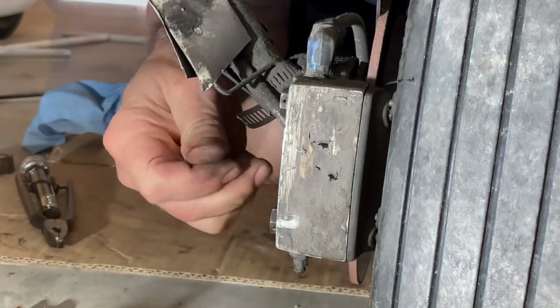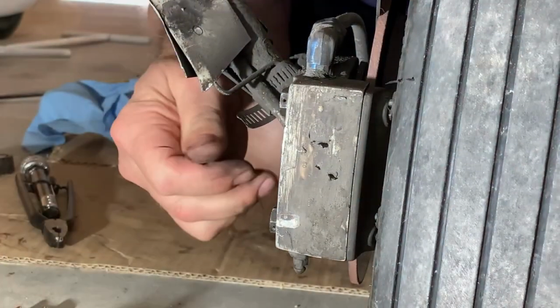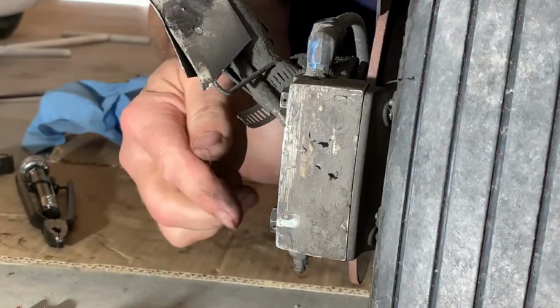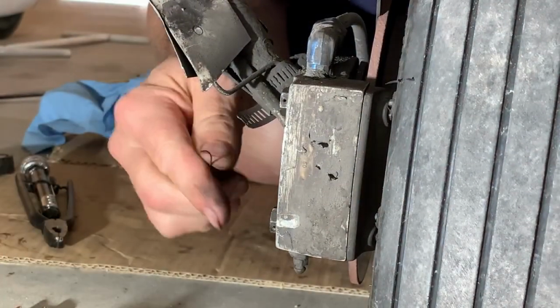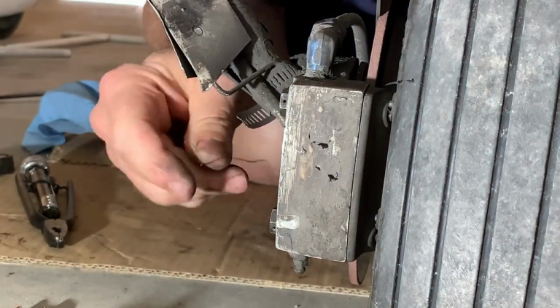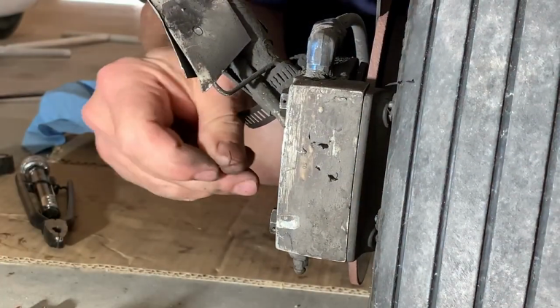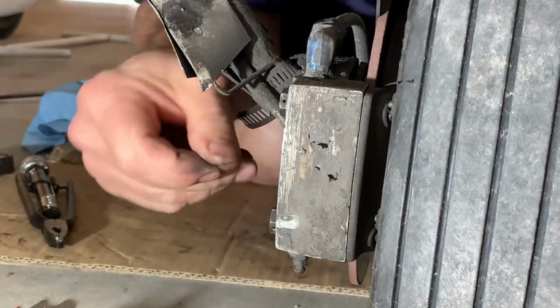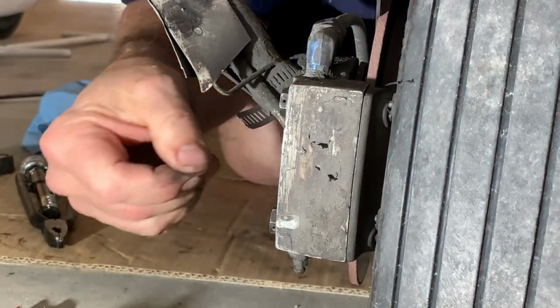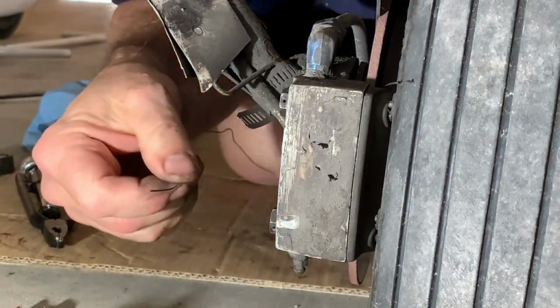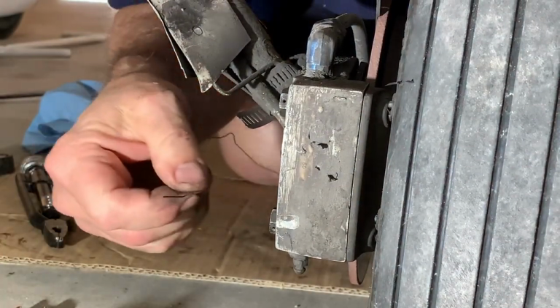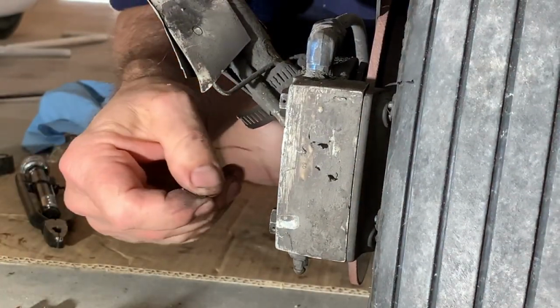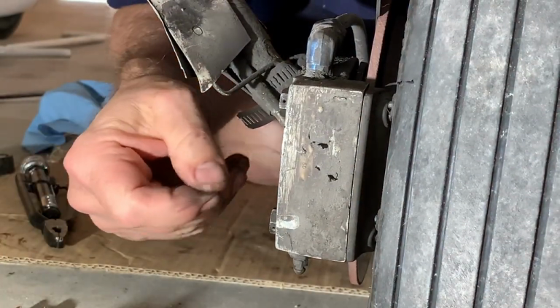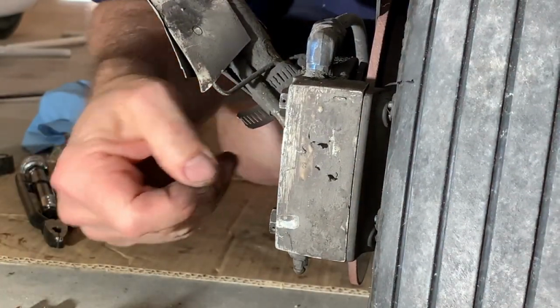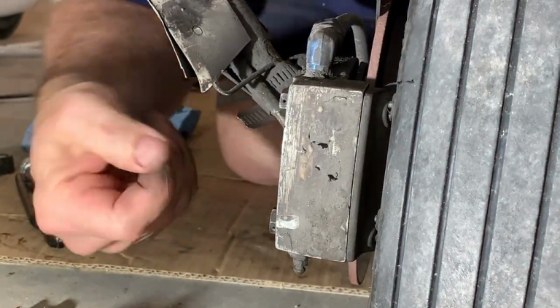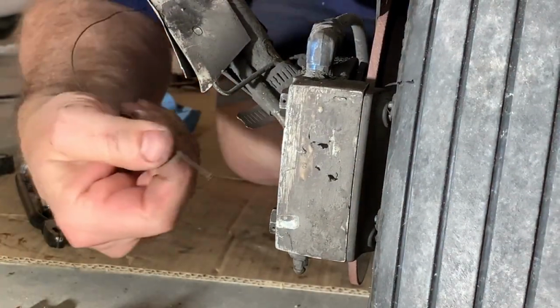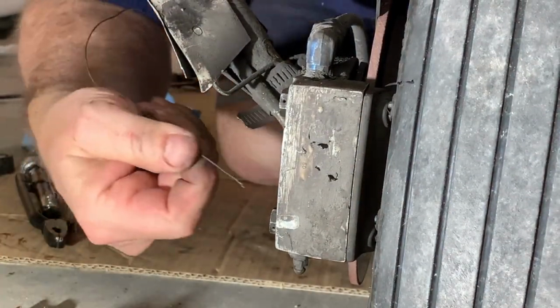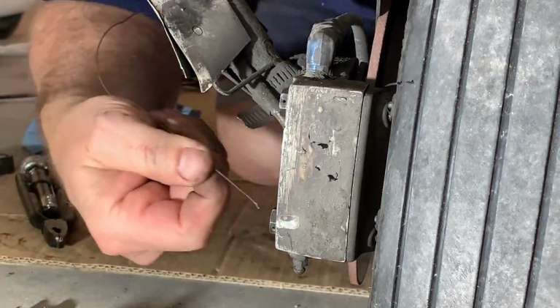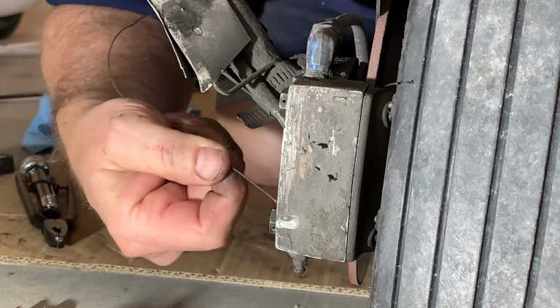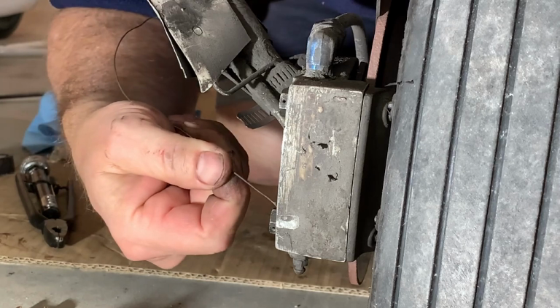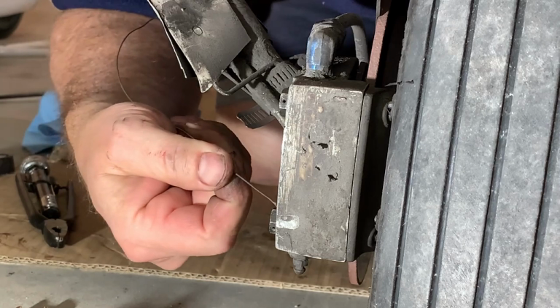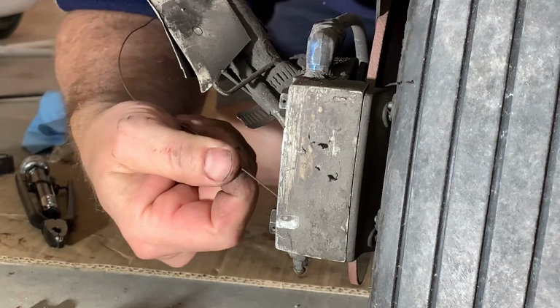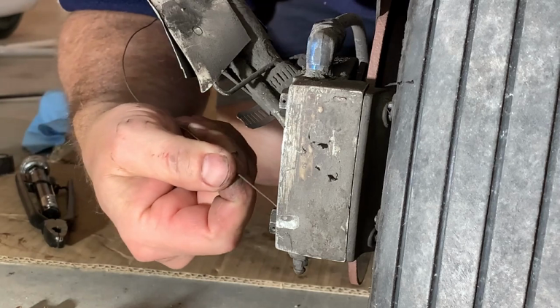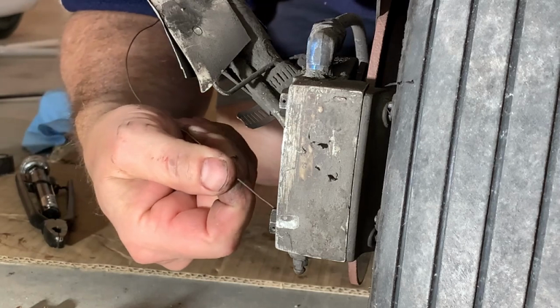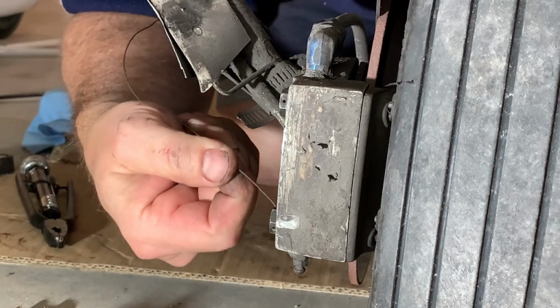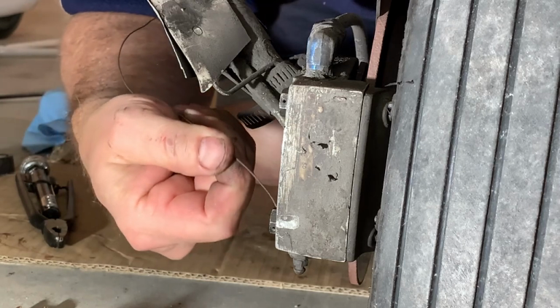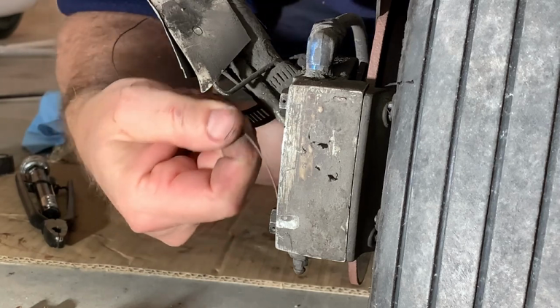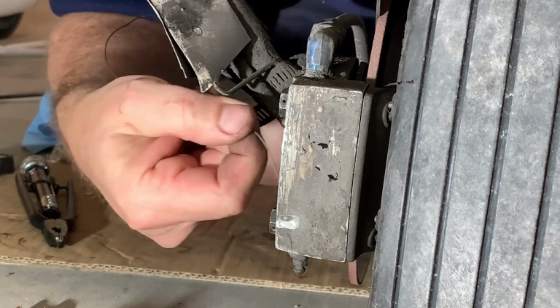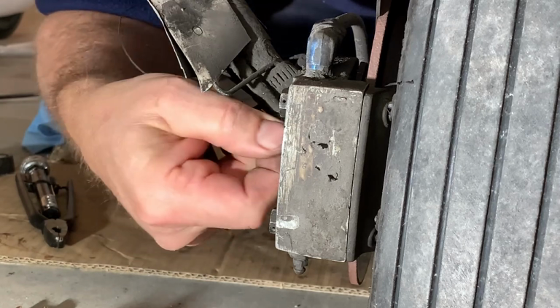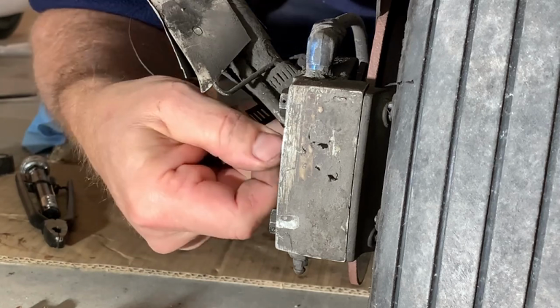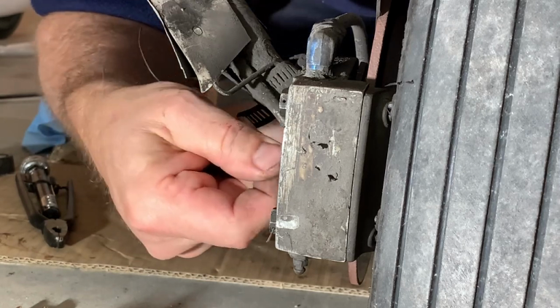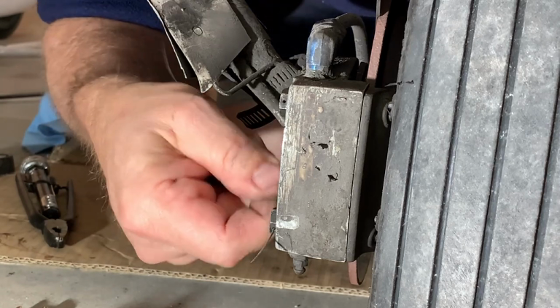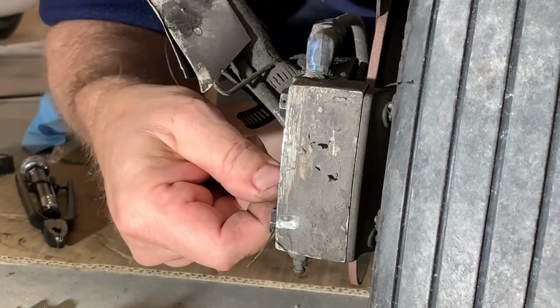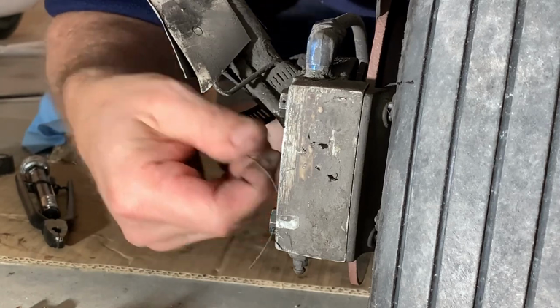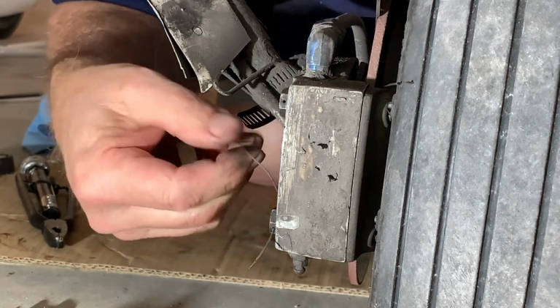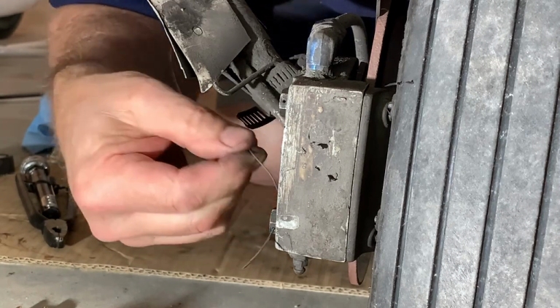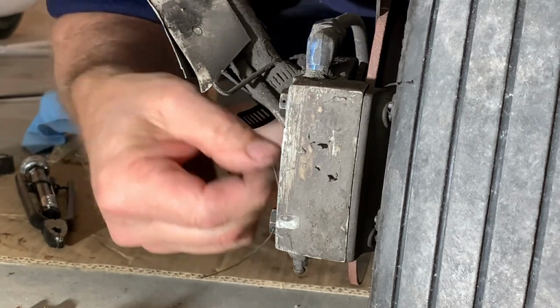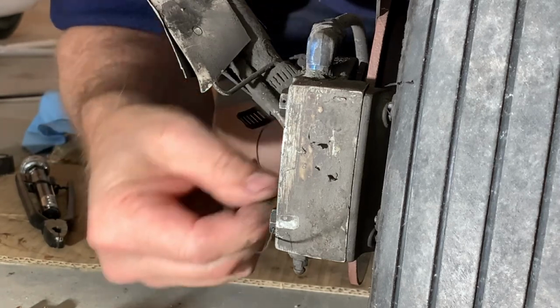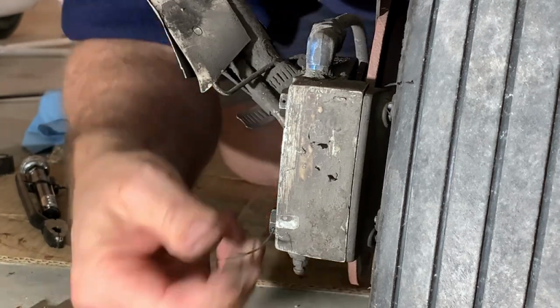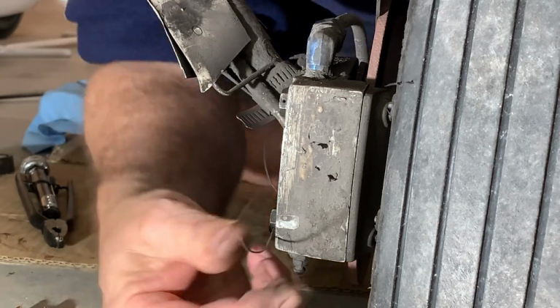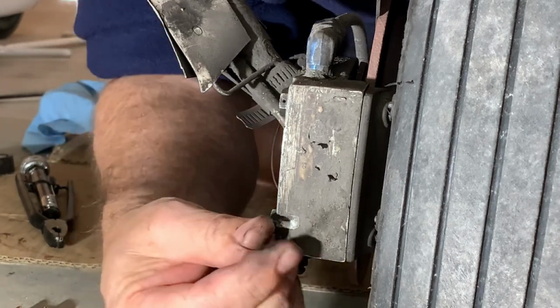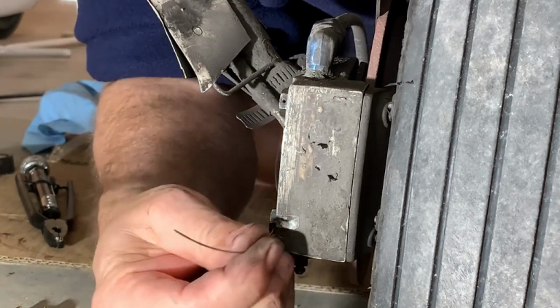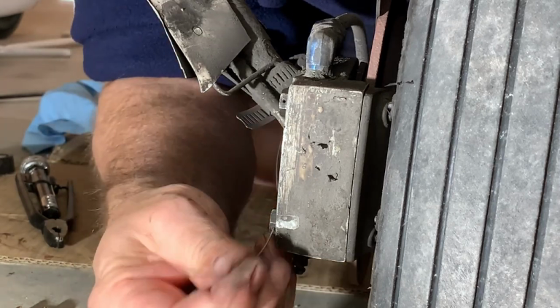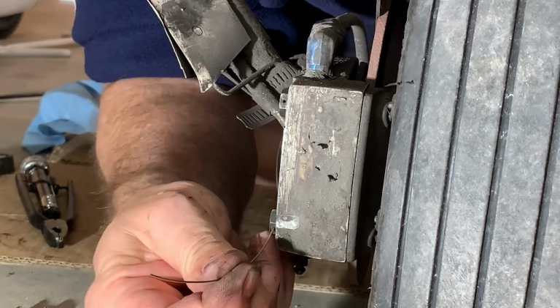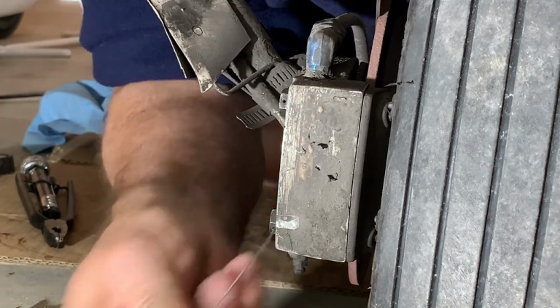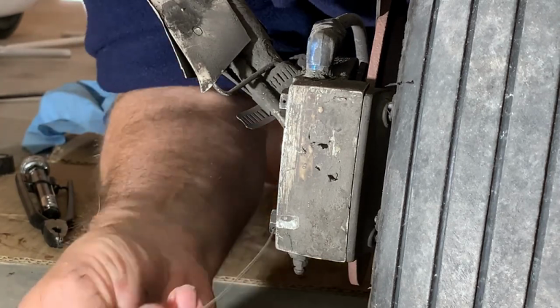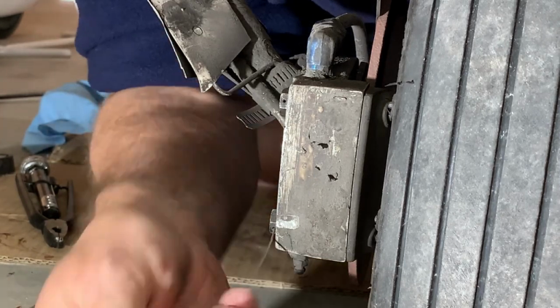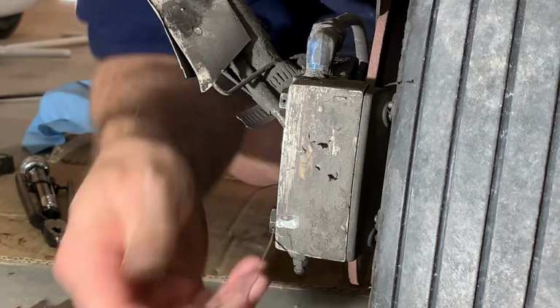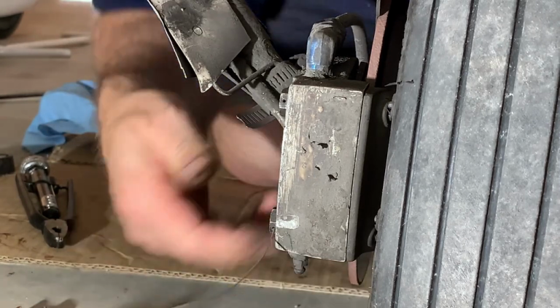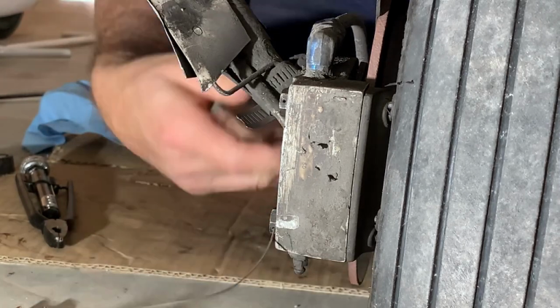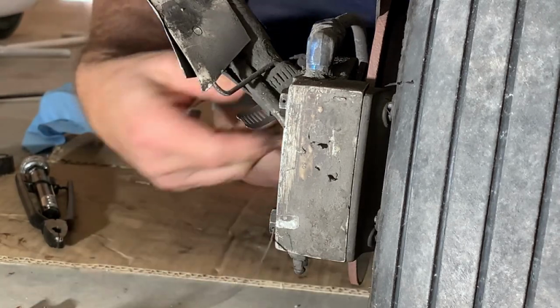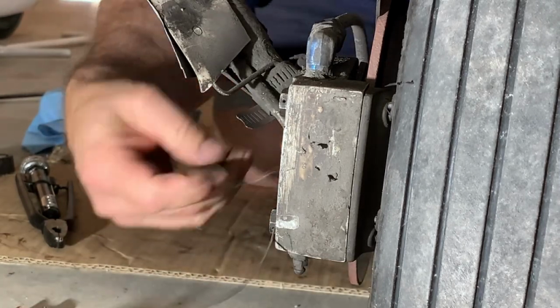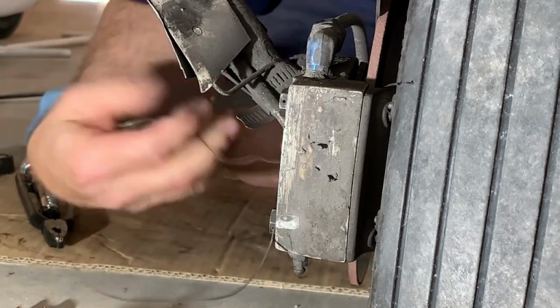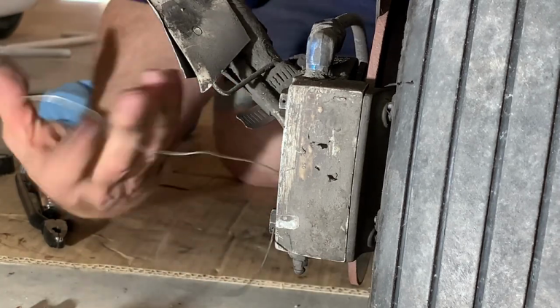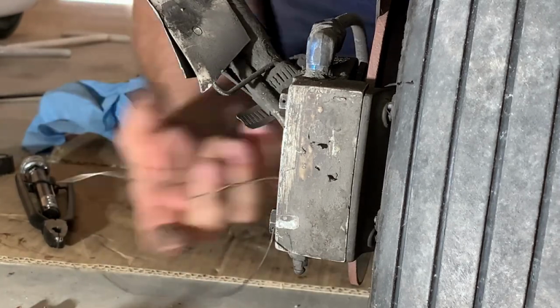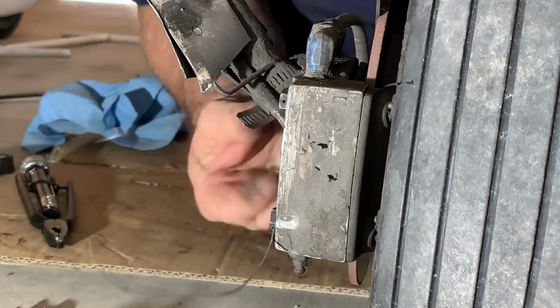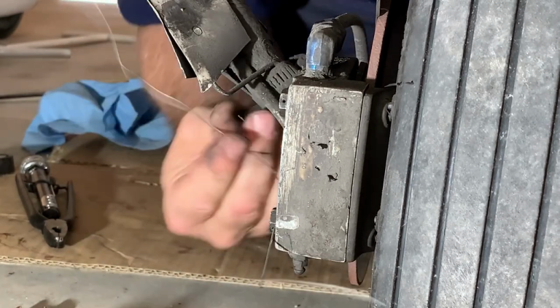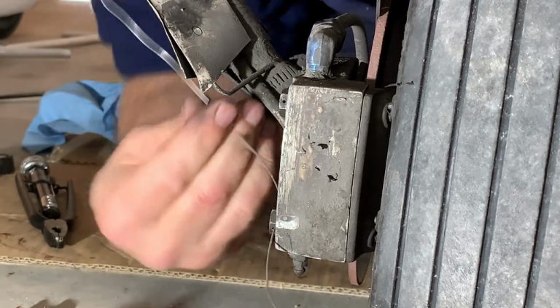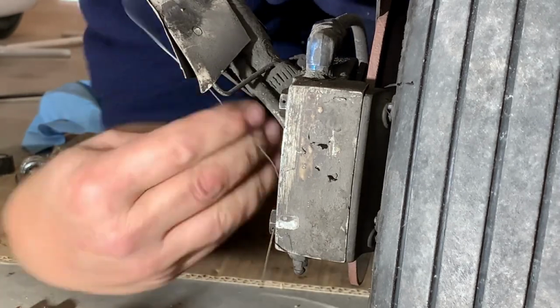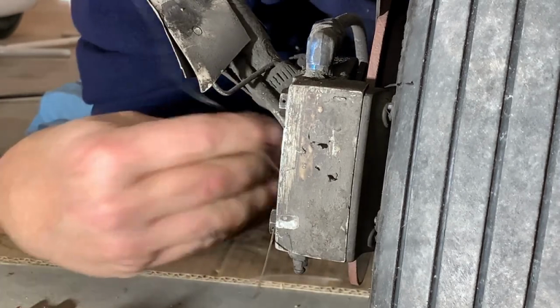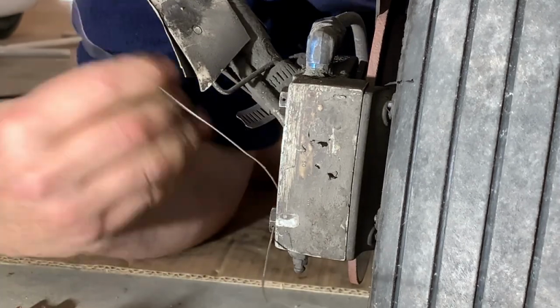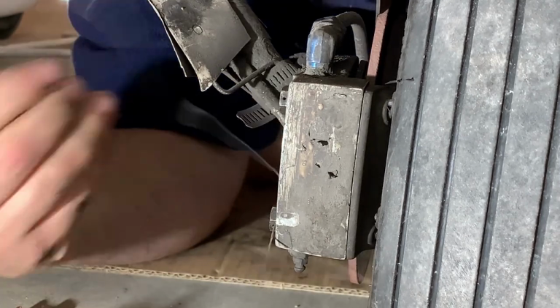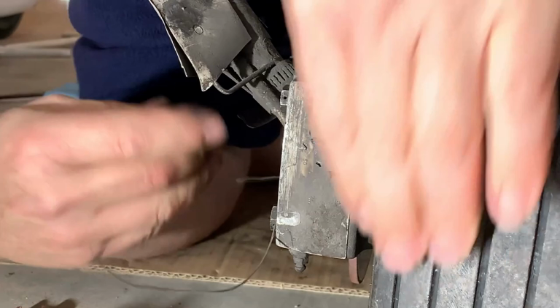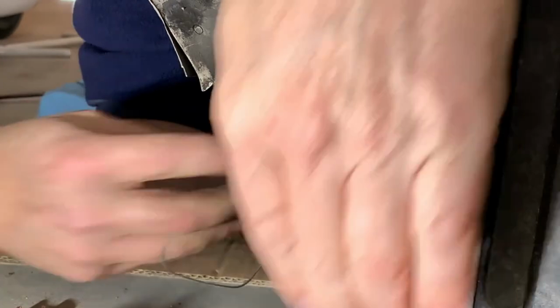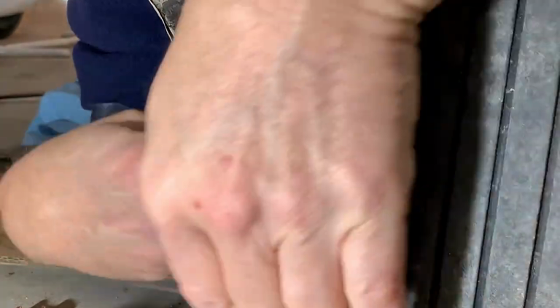Here I'm installing the stainless steel safety wire. This will ensure these two critical bolts cannot come loose in flight.